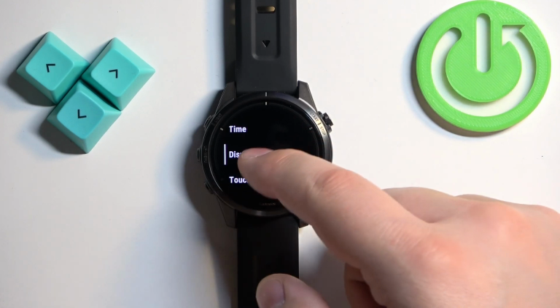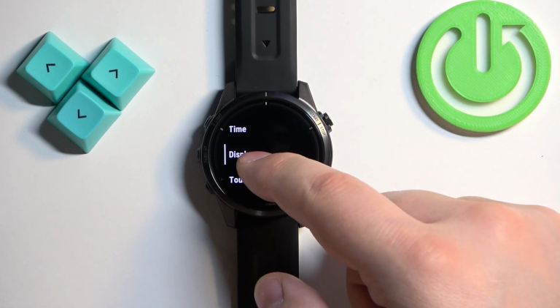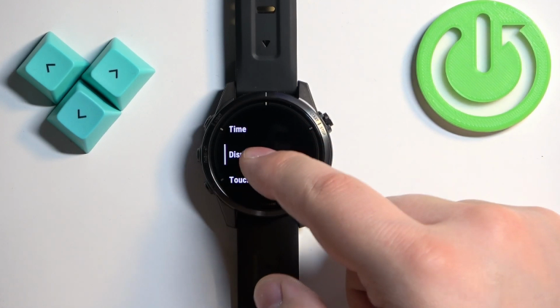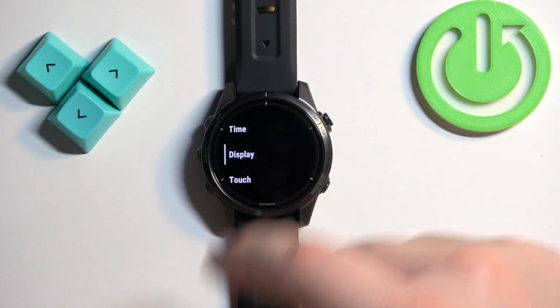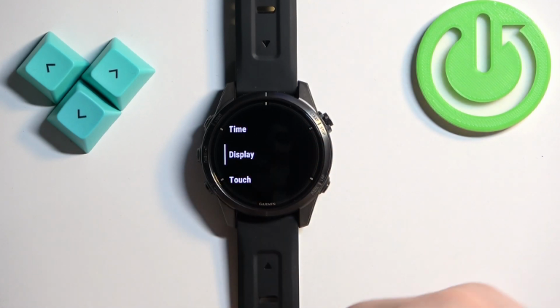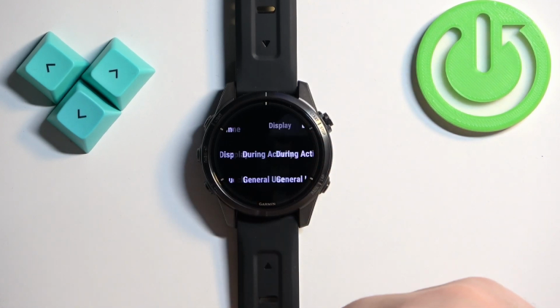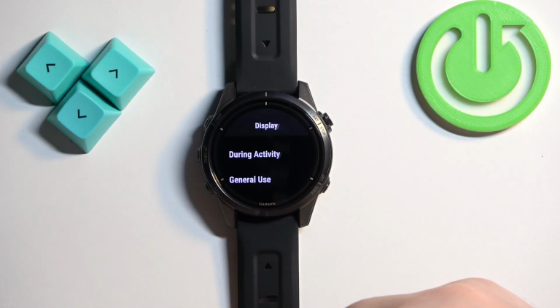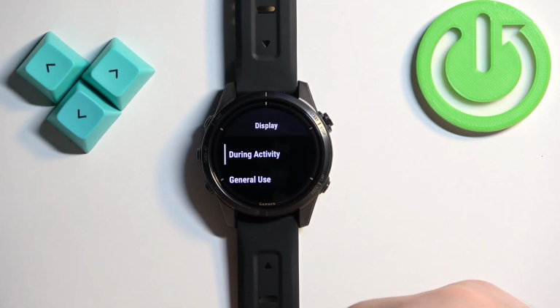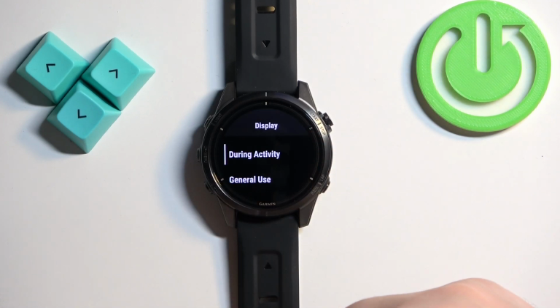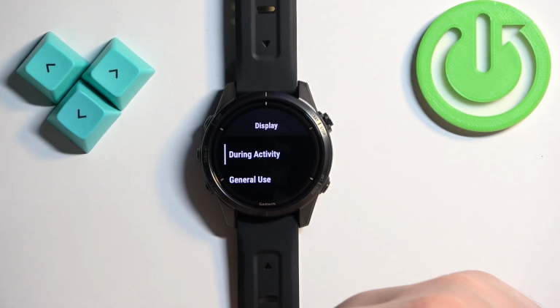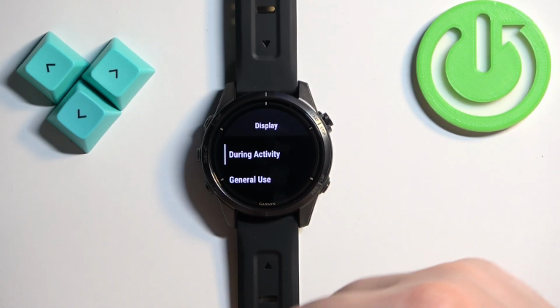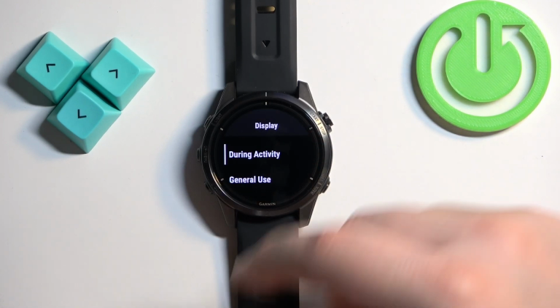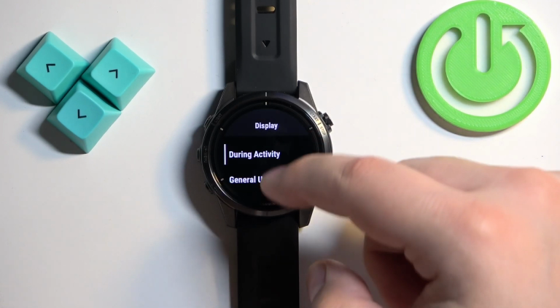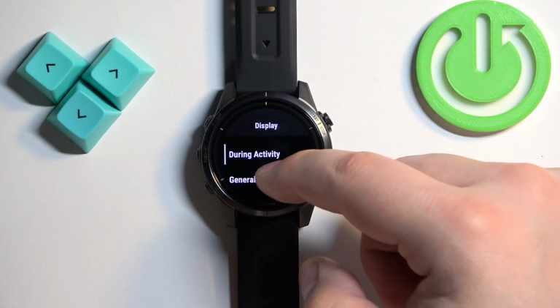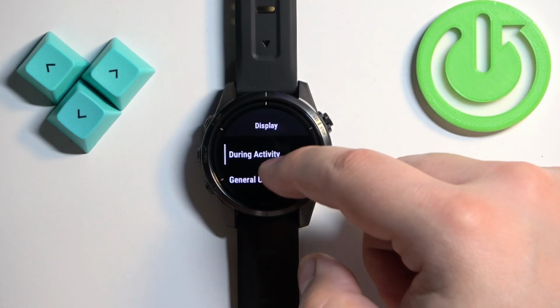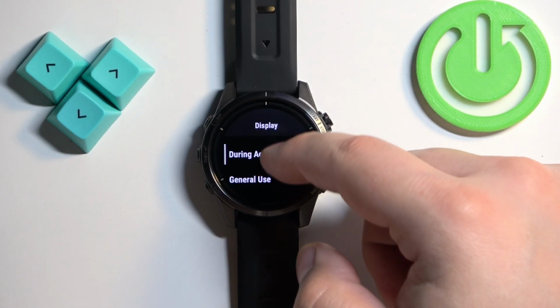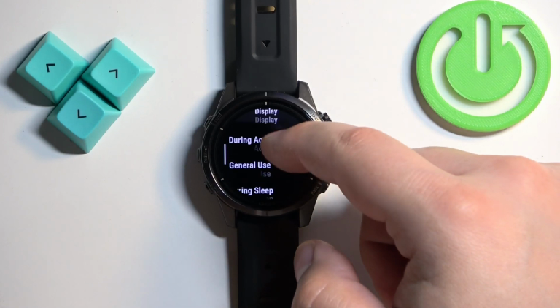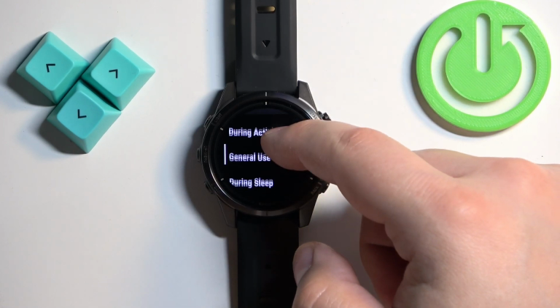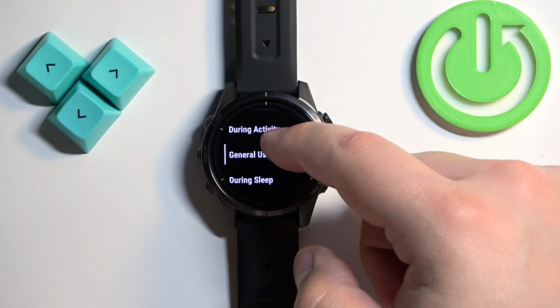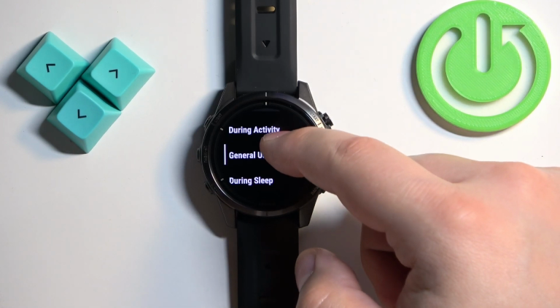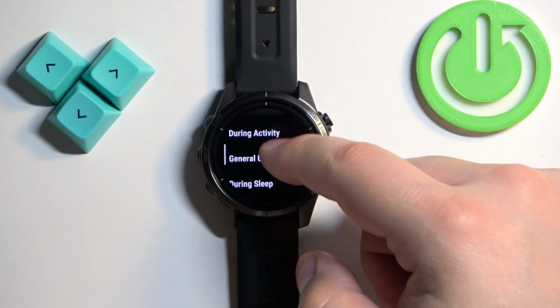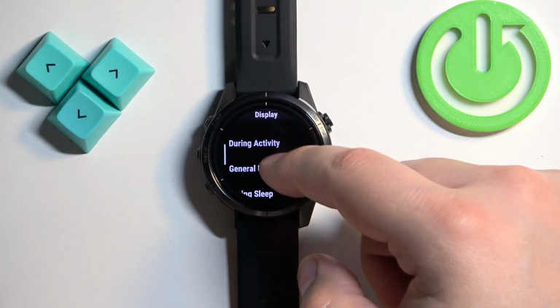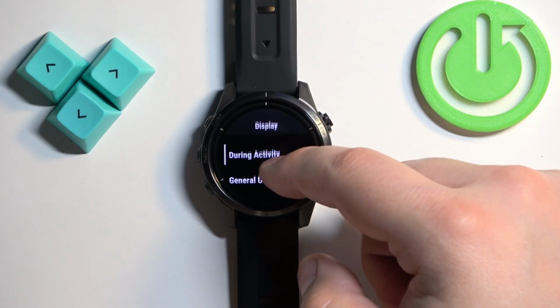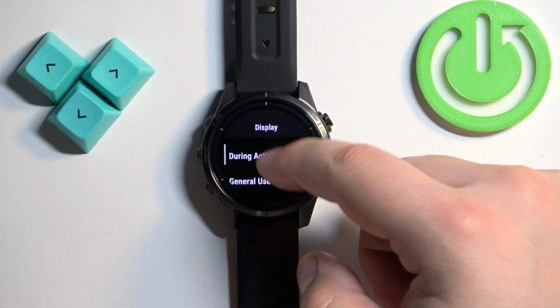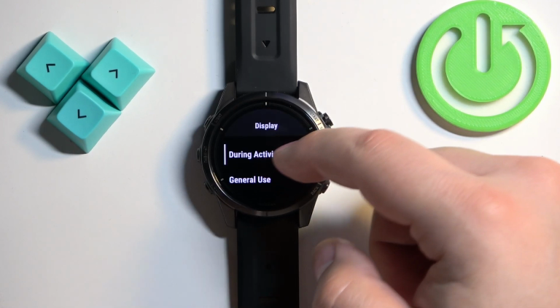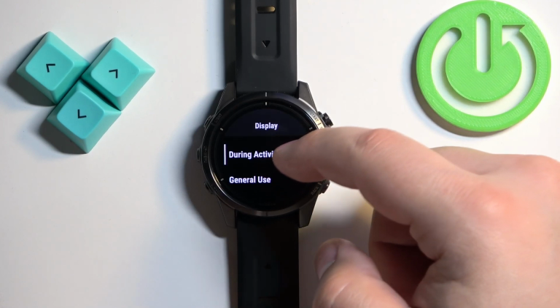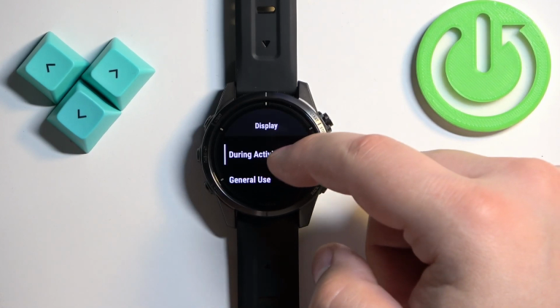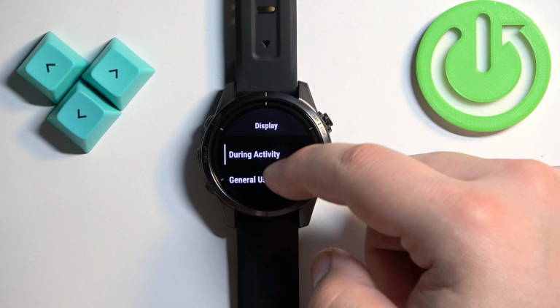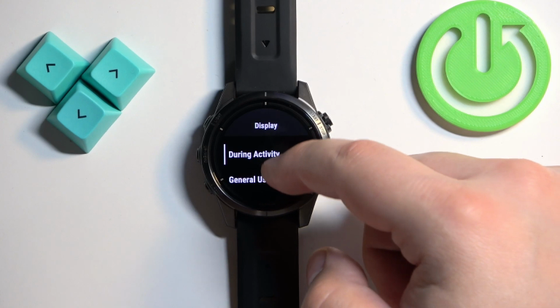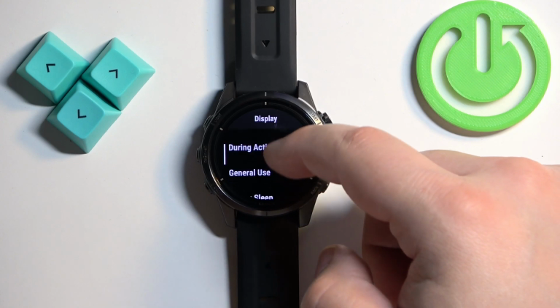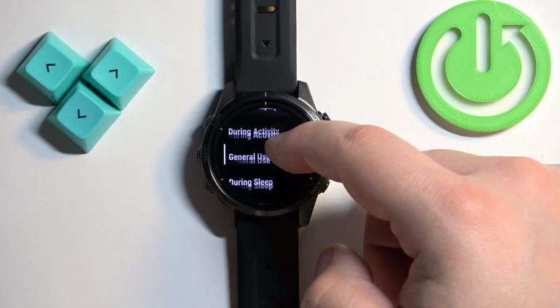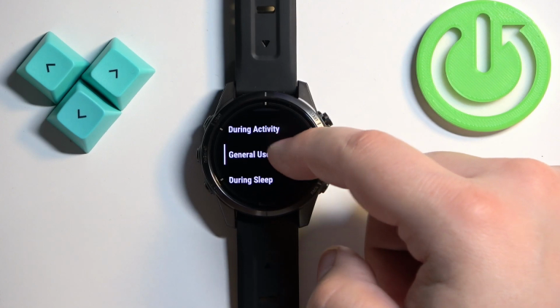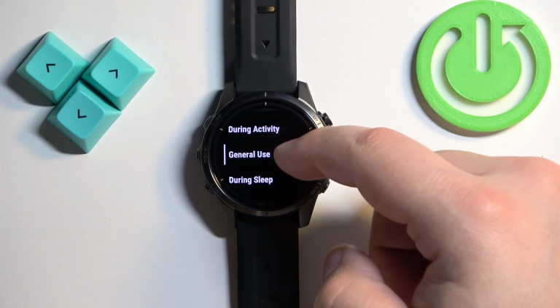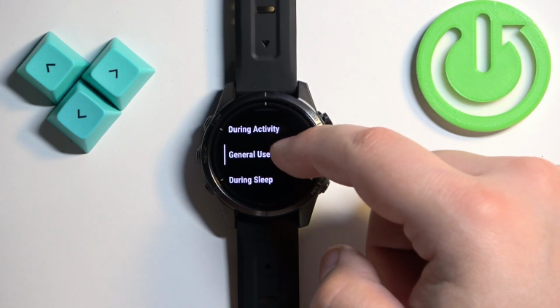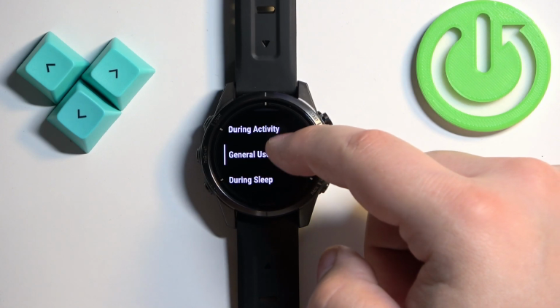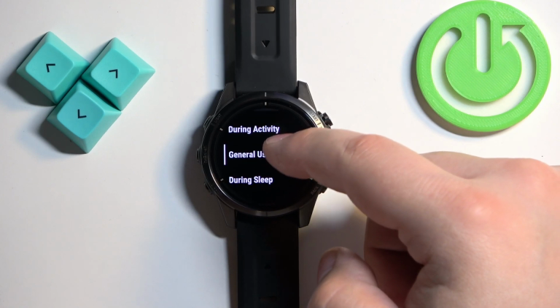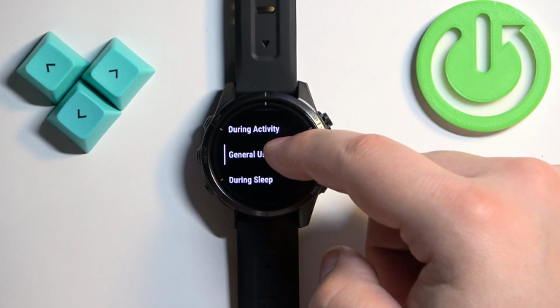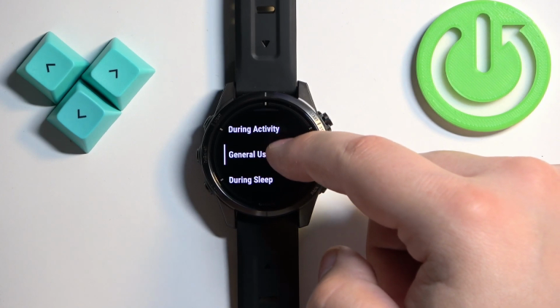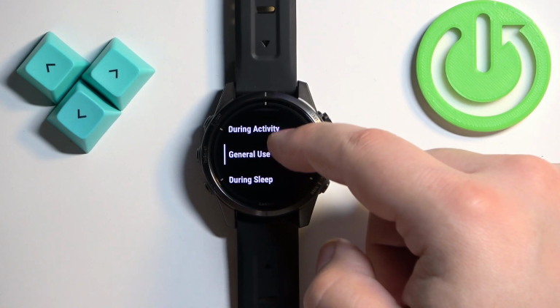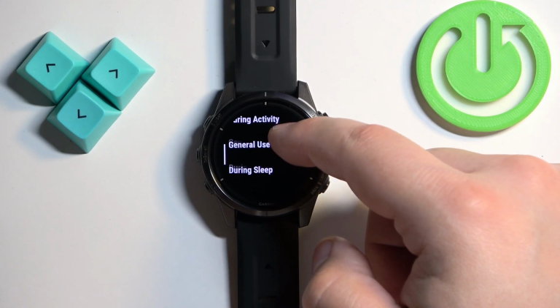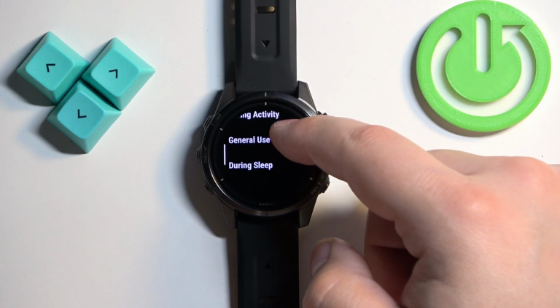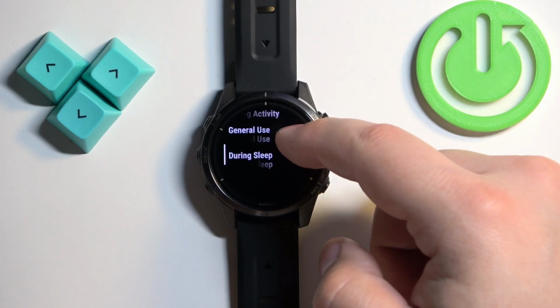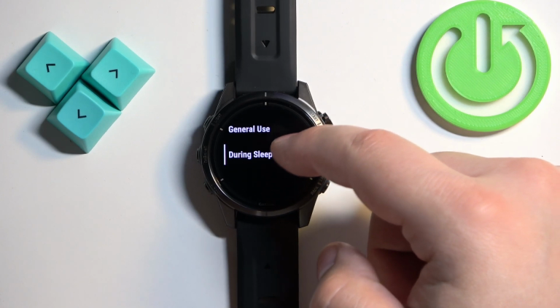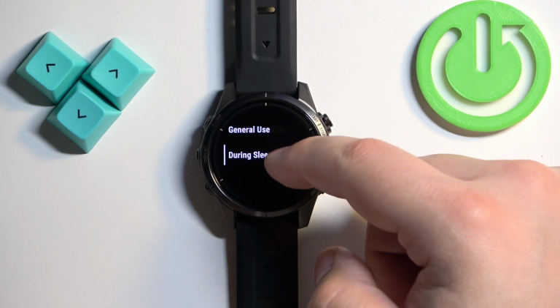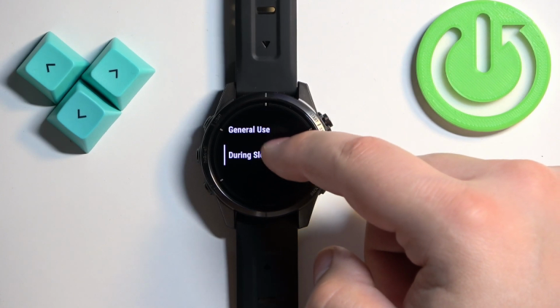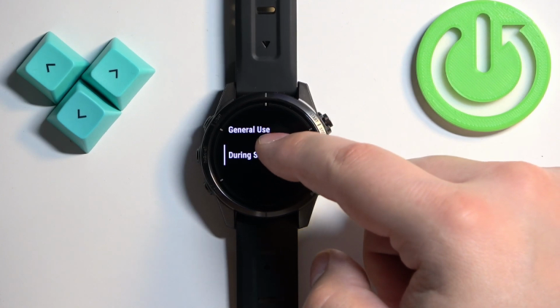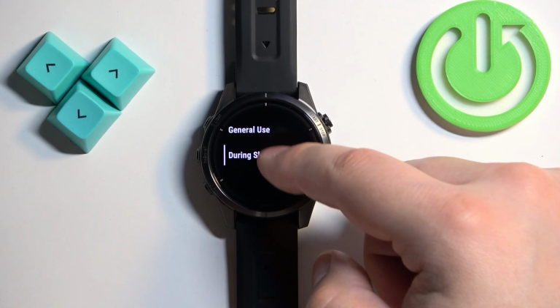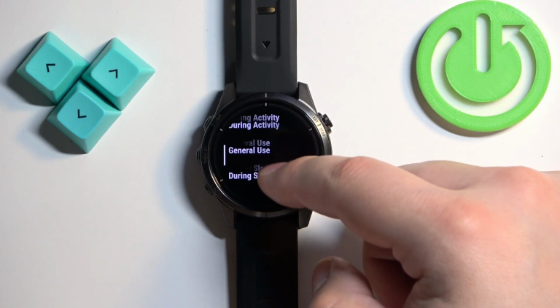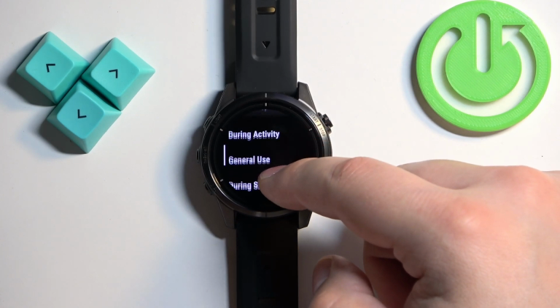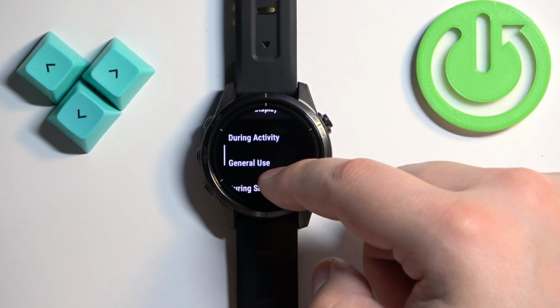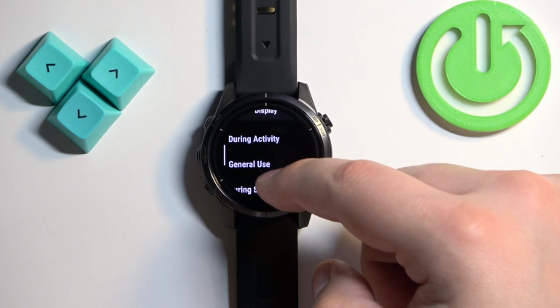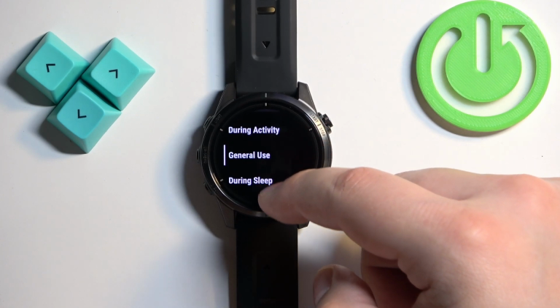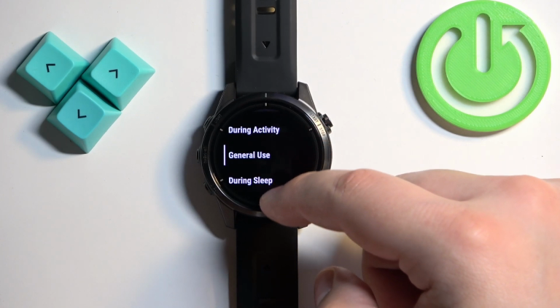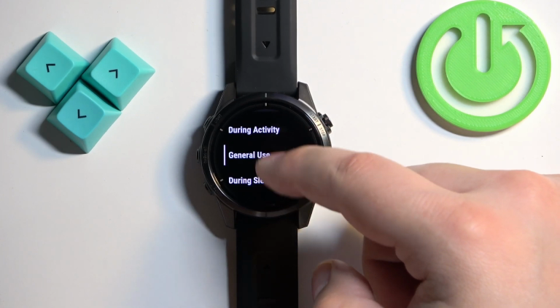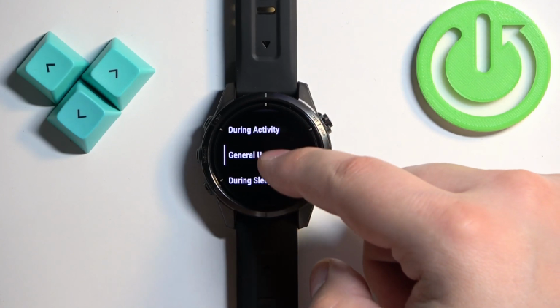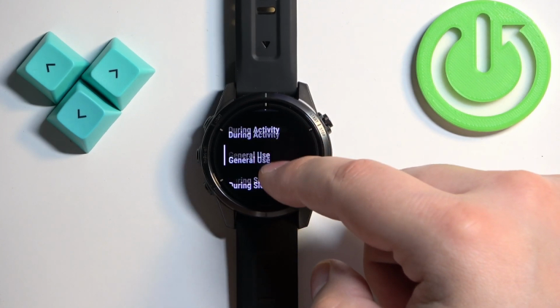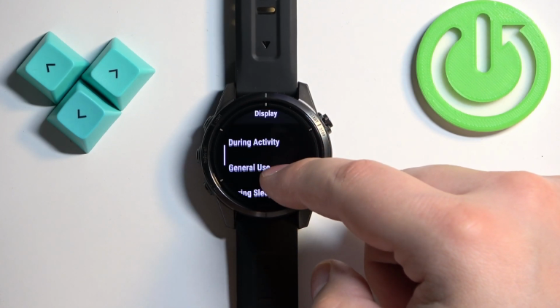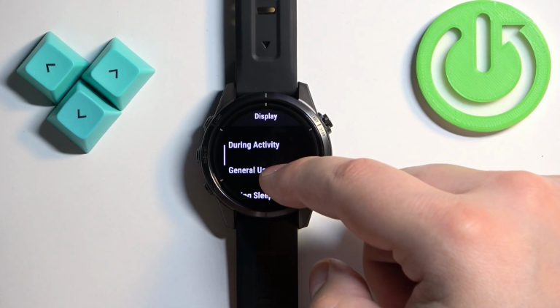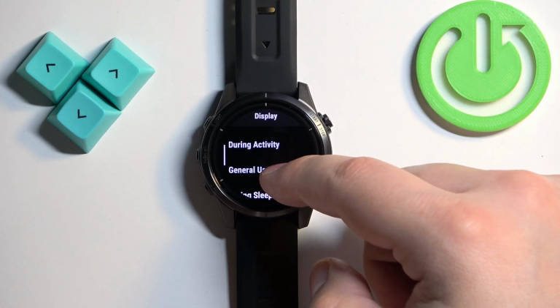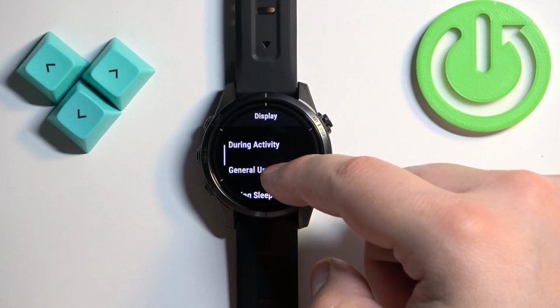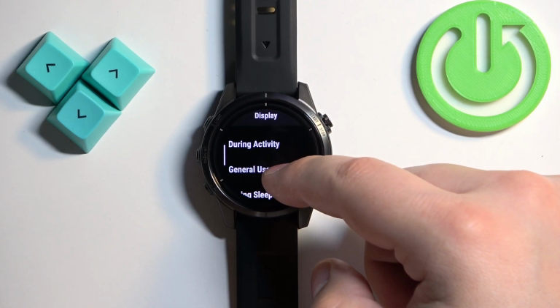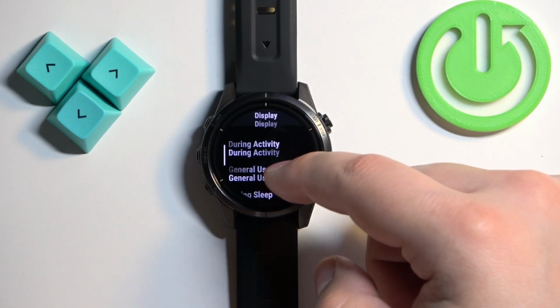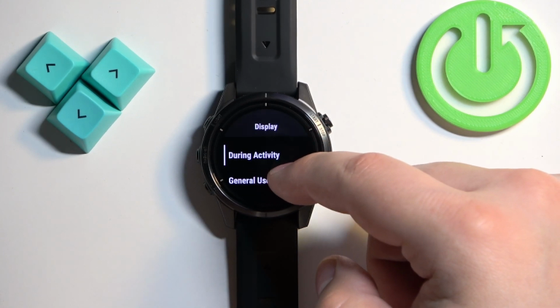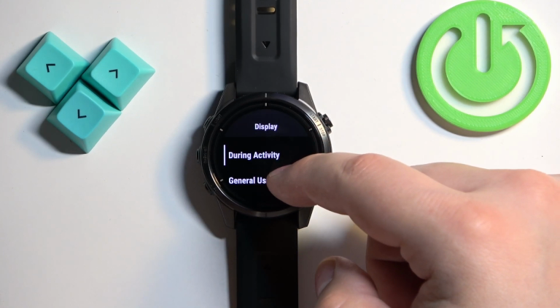Here, find the option called Display and select it. As you can see, we have three options: During Activity, General Use, and During Sleep.